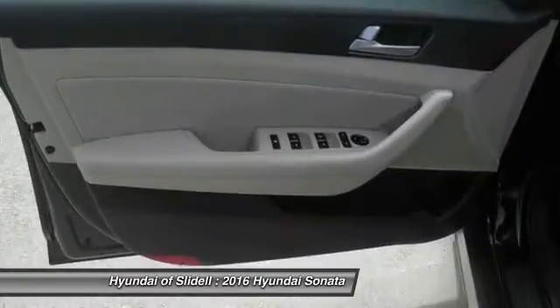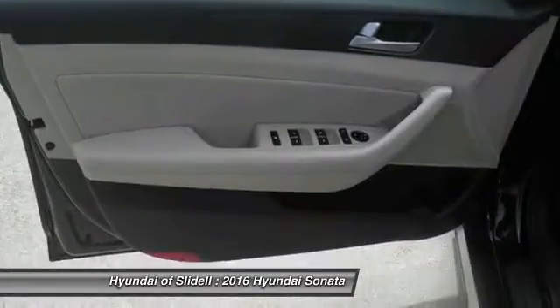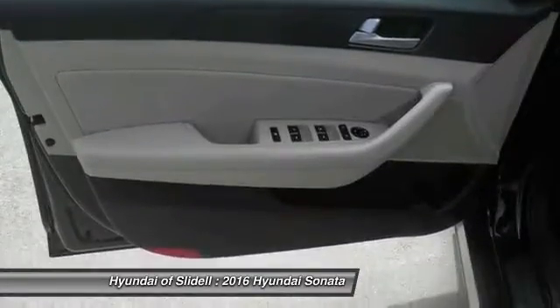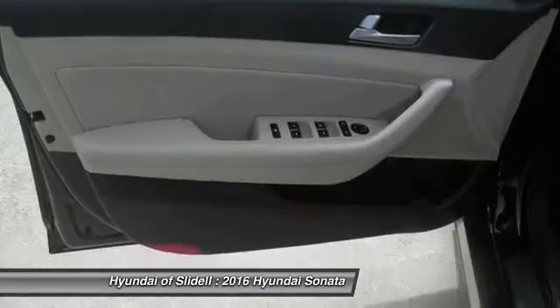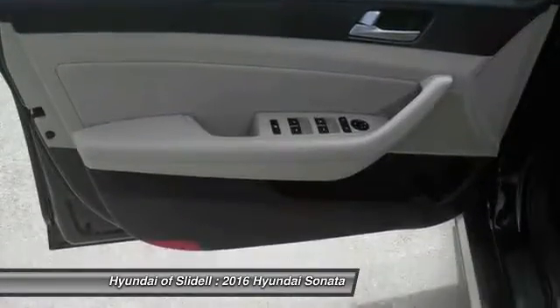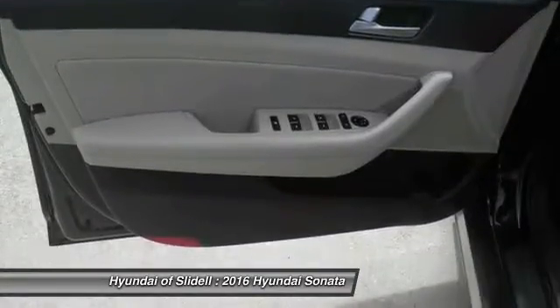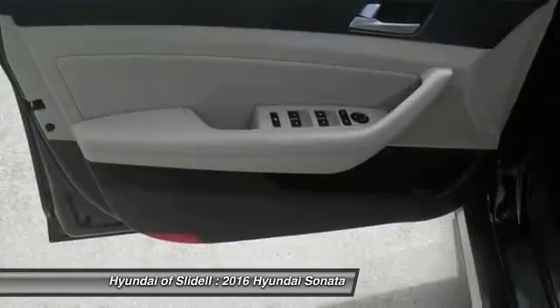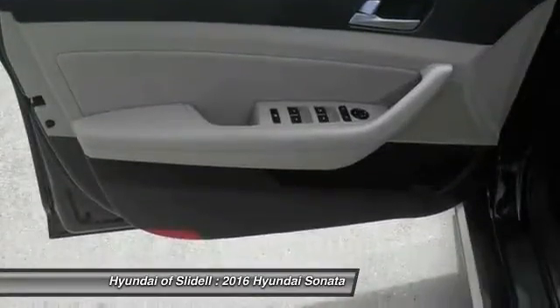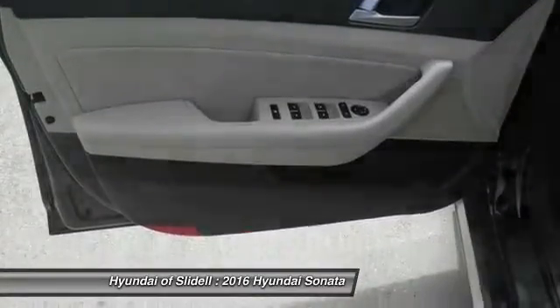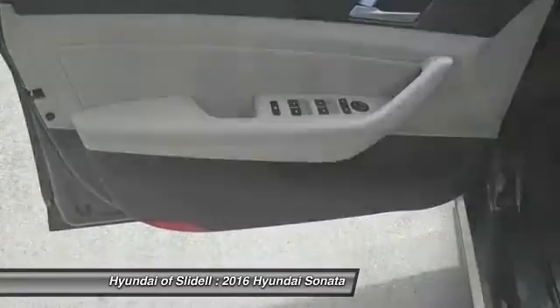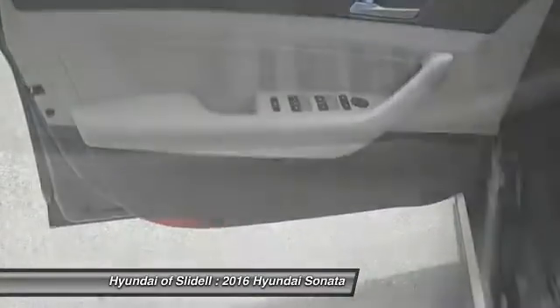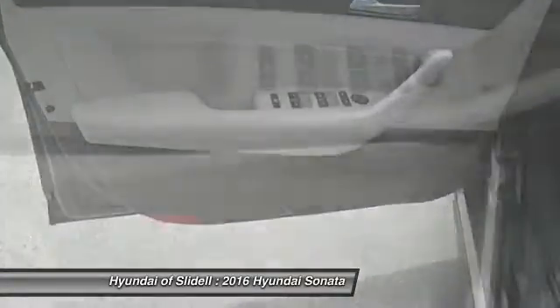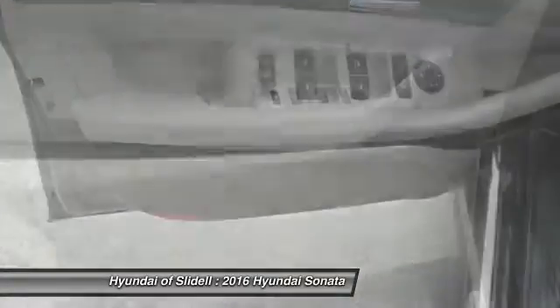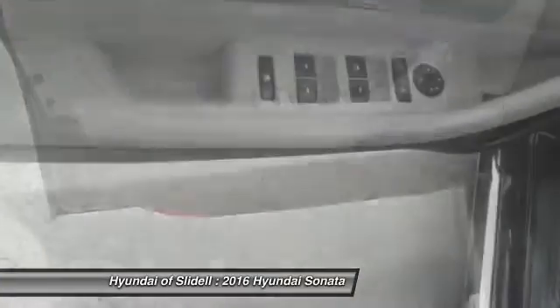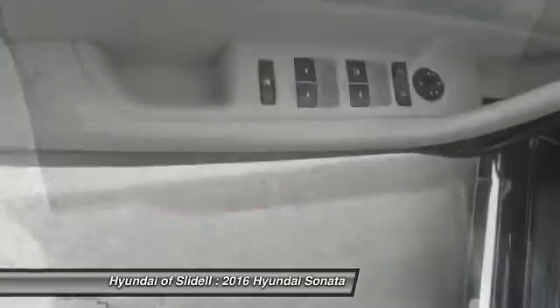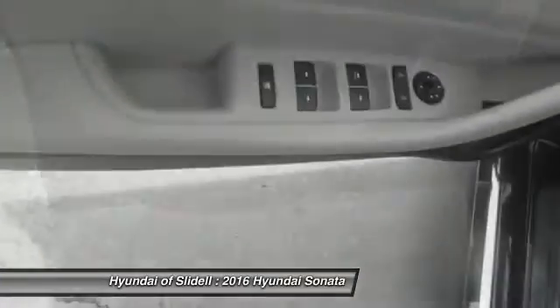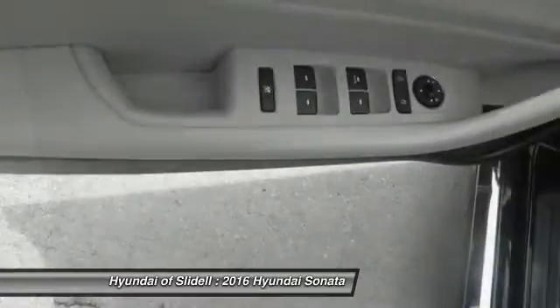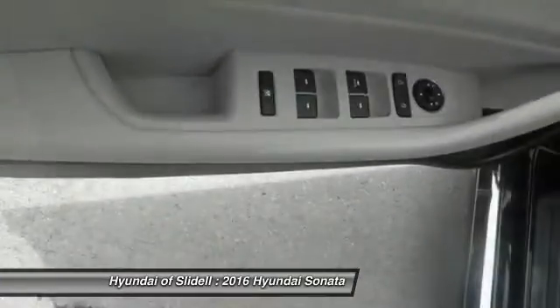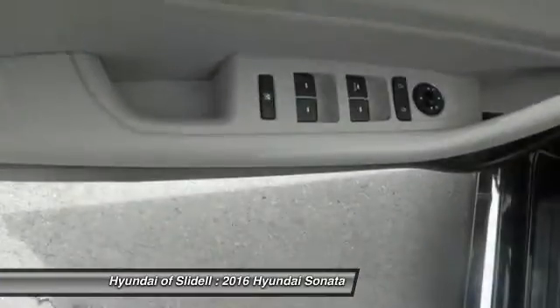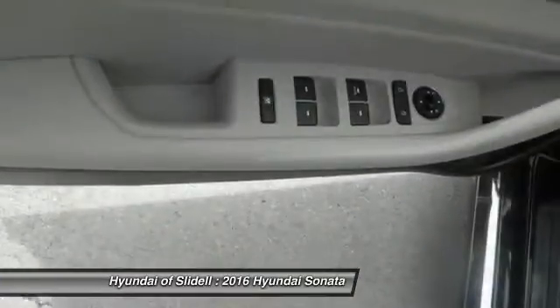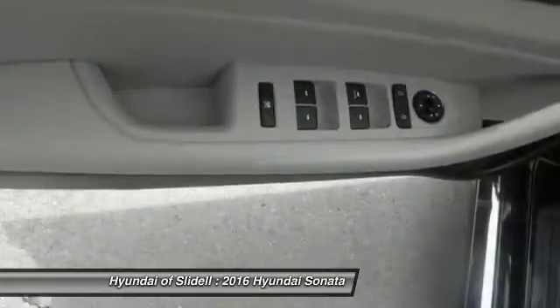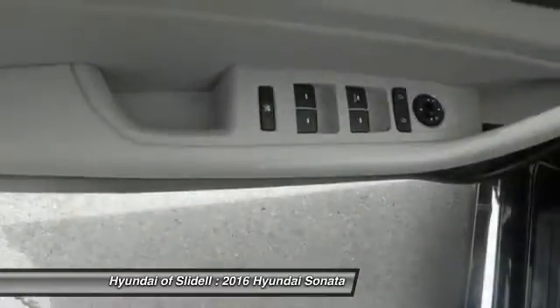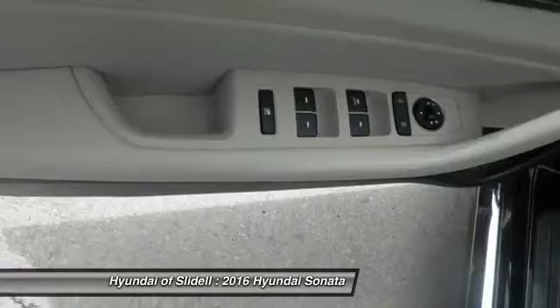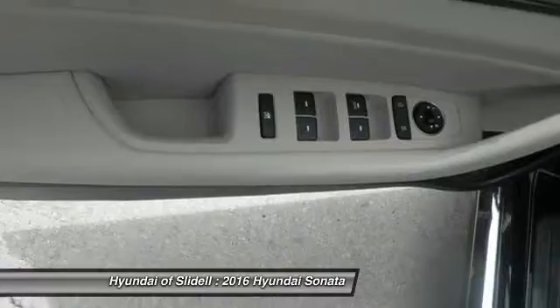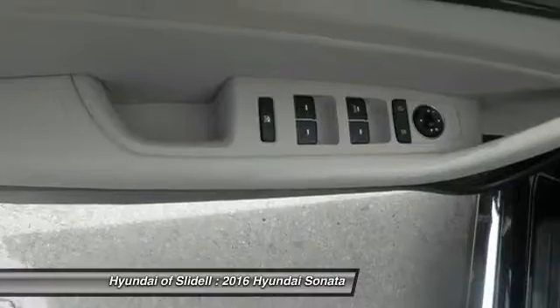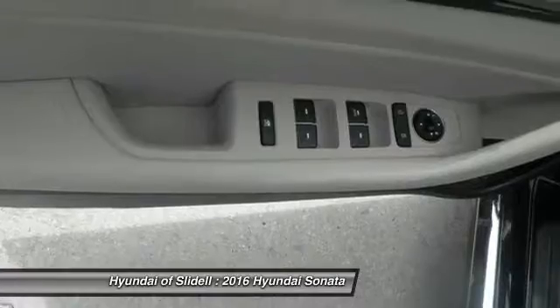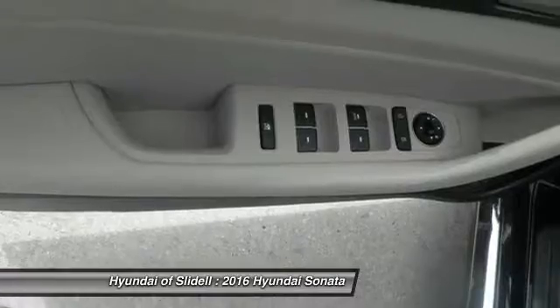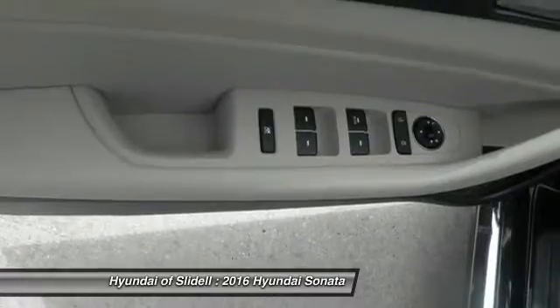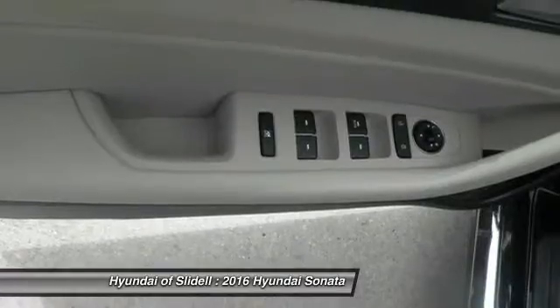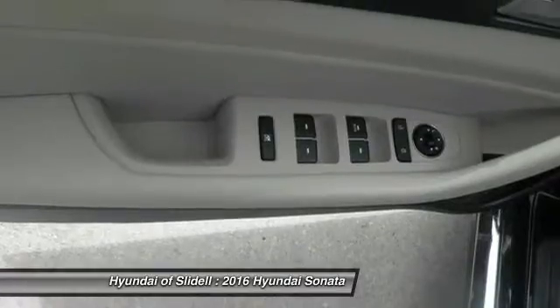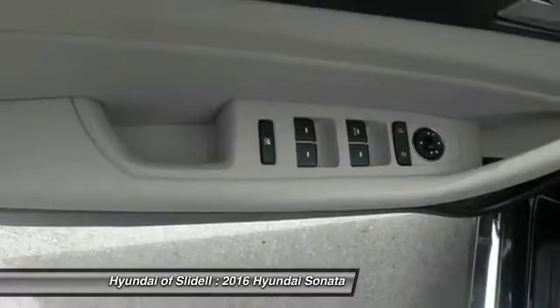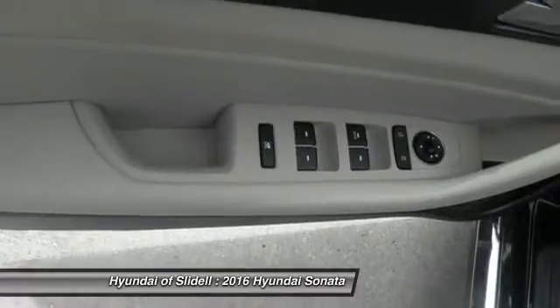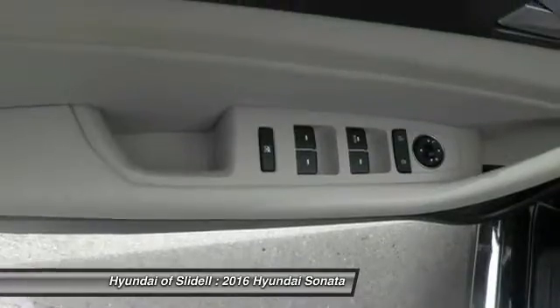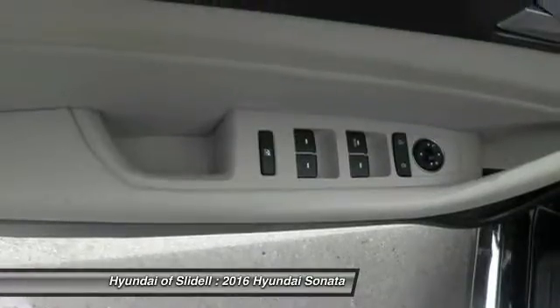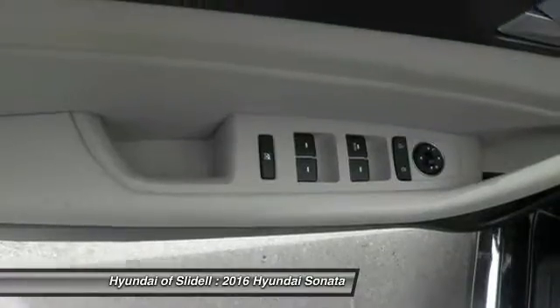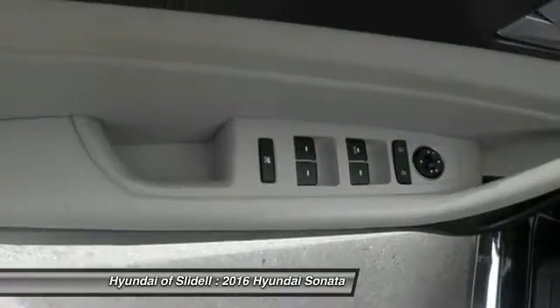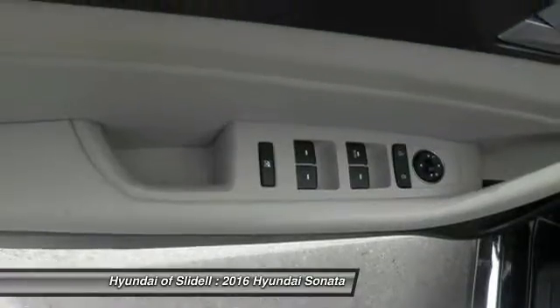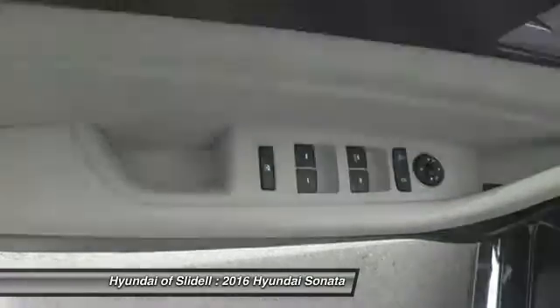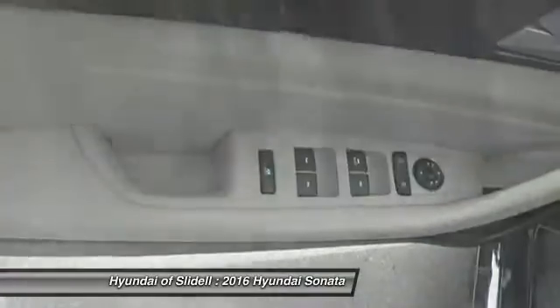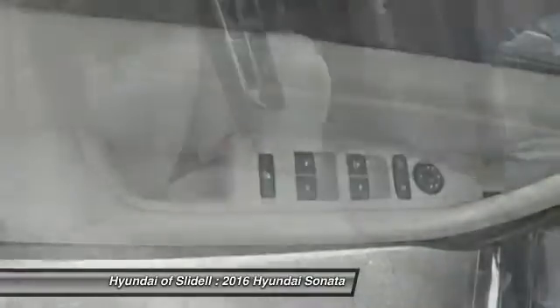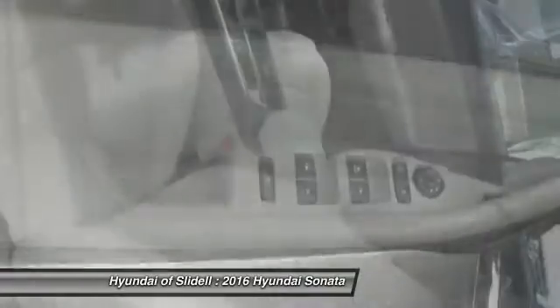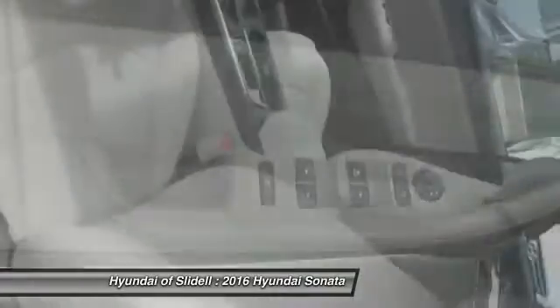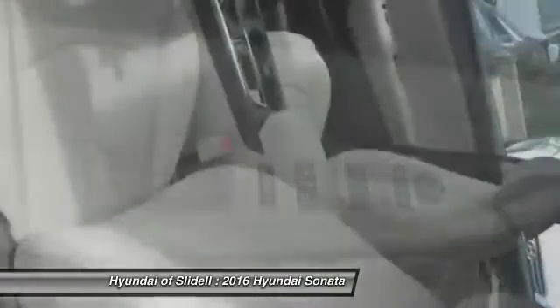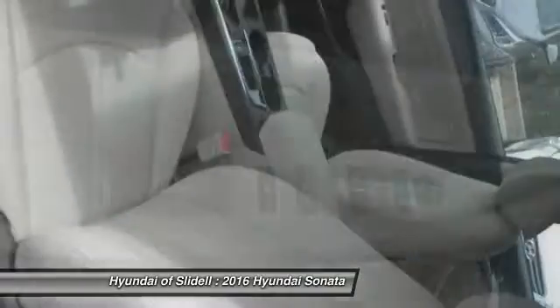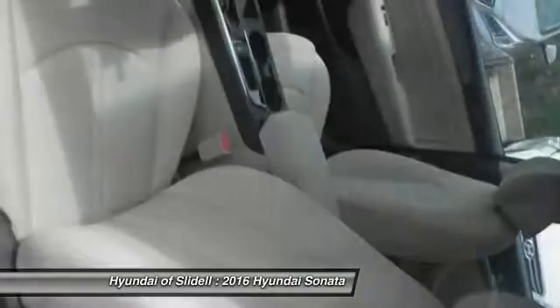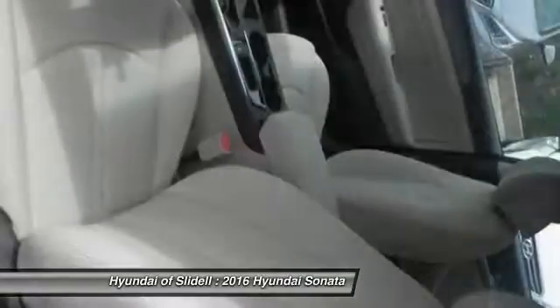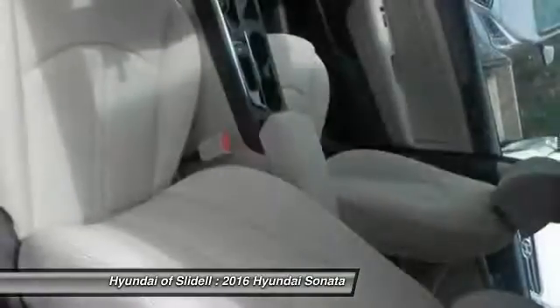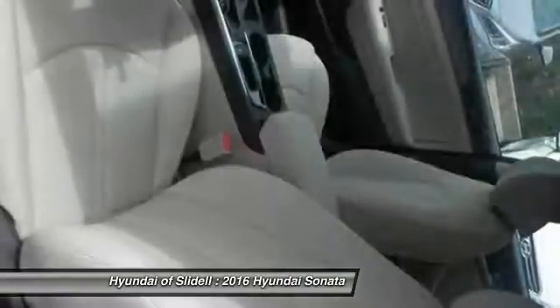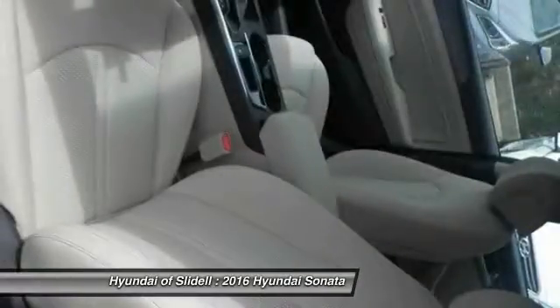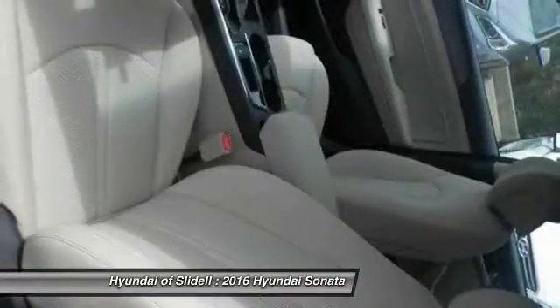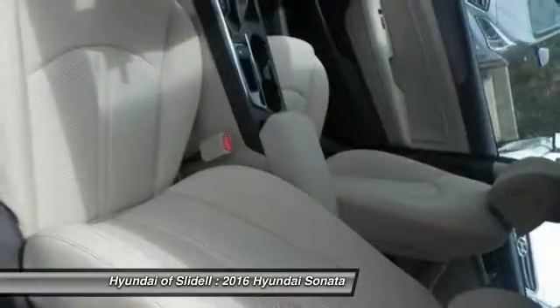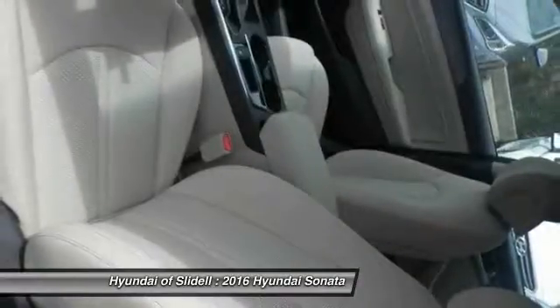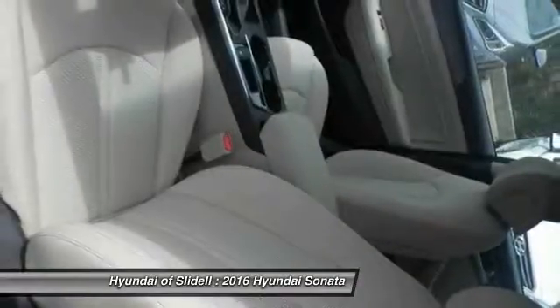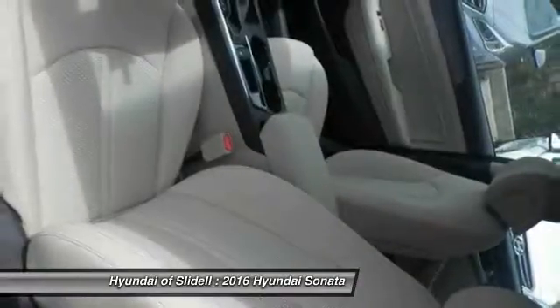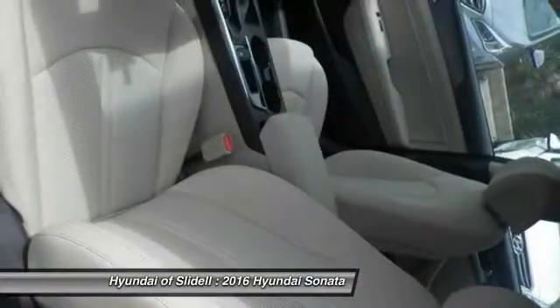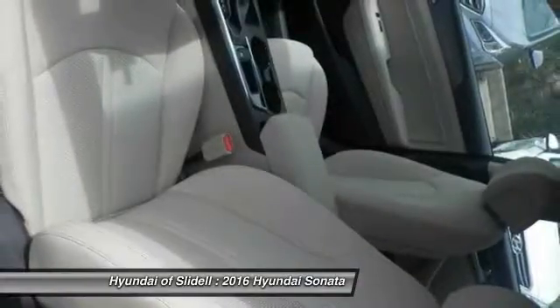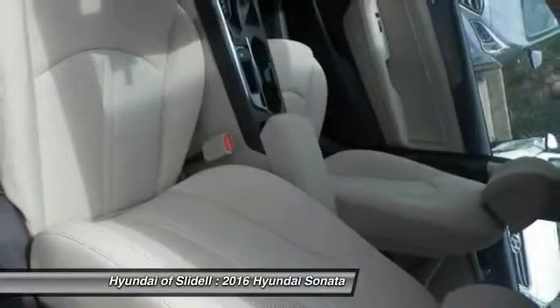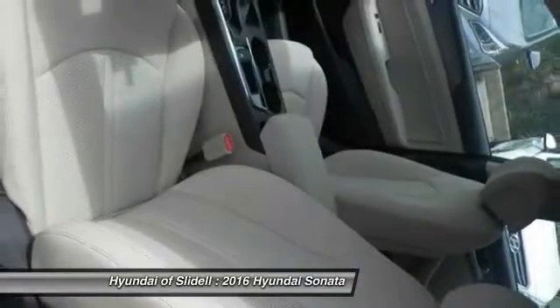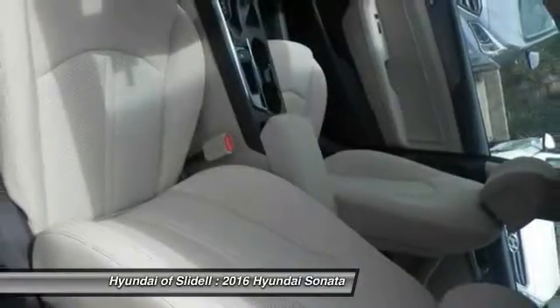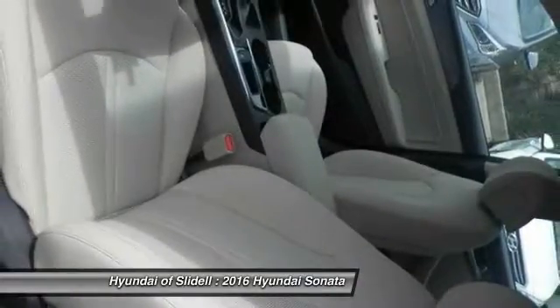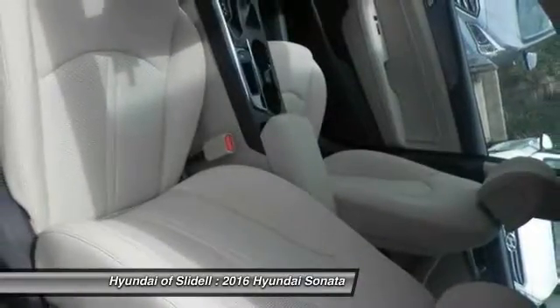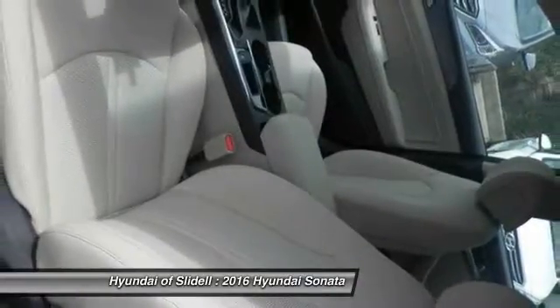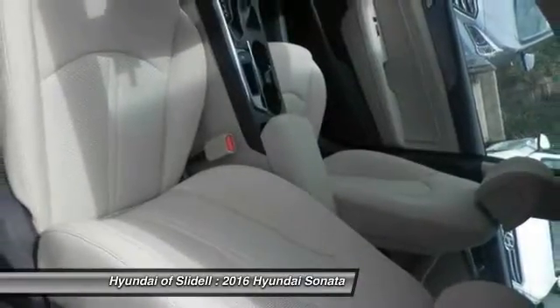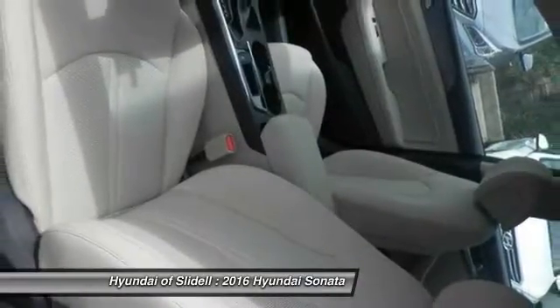Air conditioning, front, cruise control, passenger airbag, power windows. Come see the car for yourself.